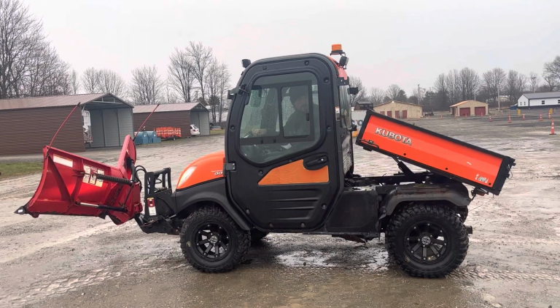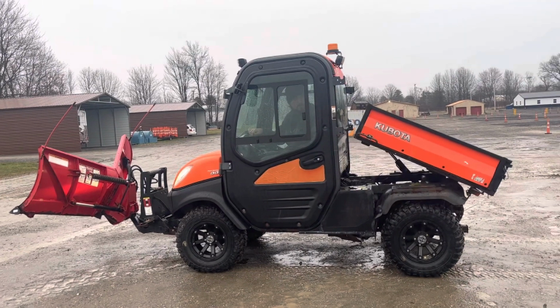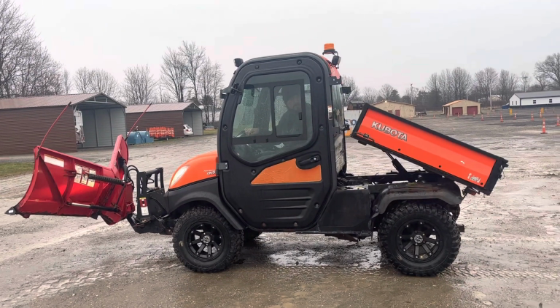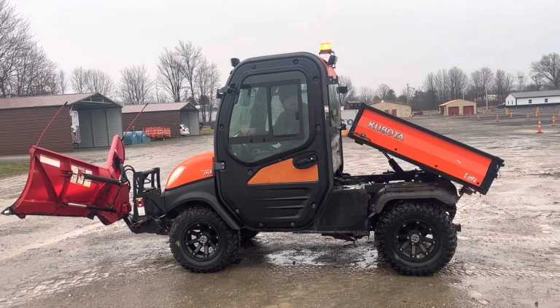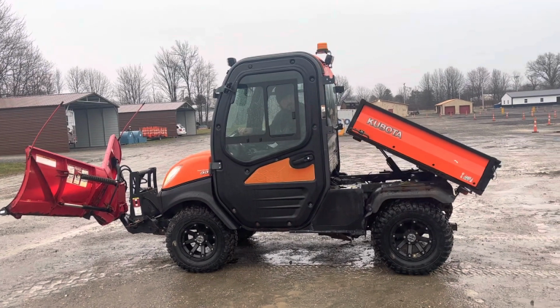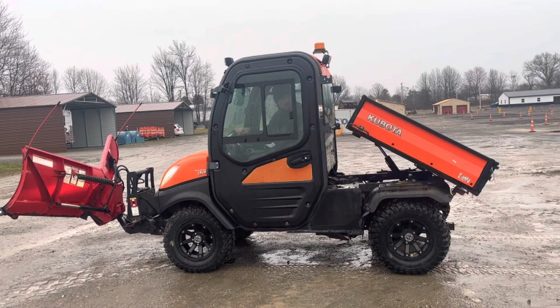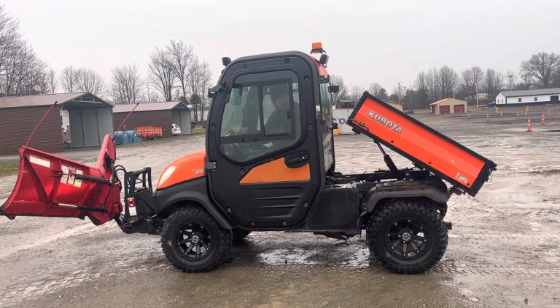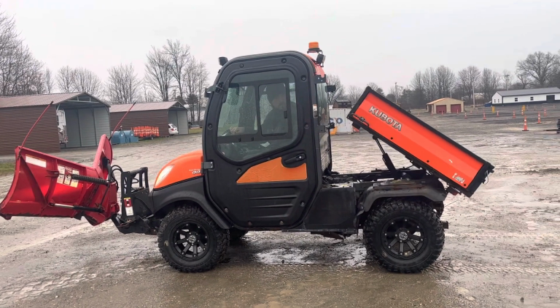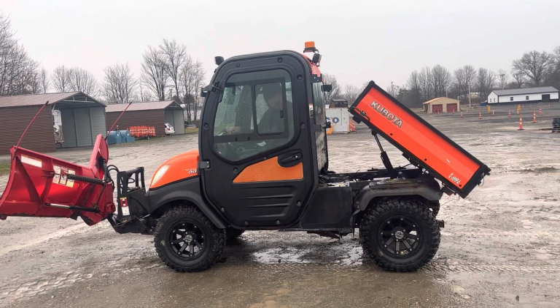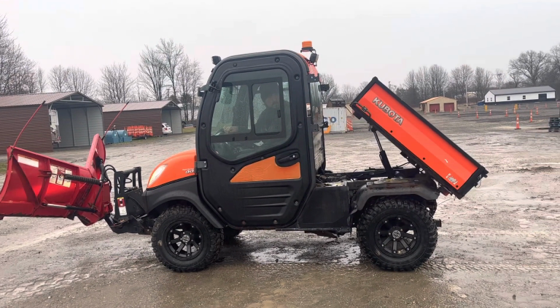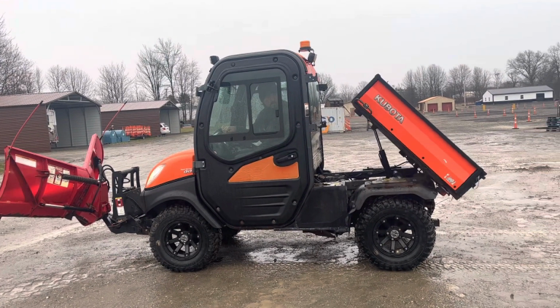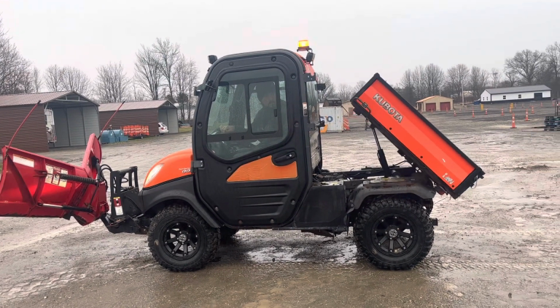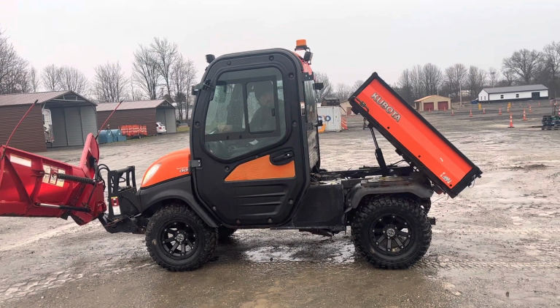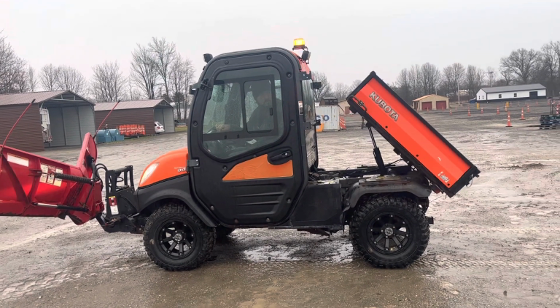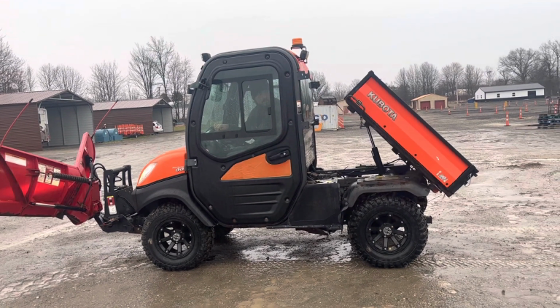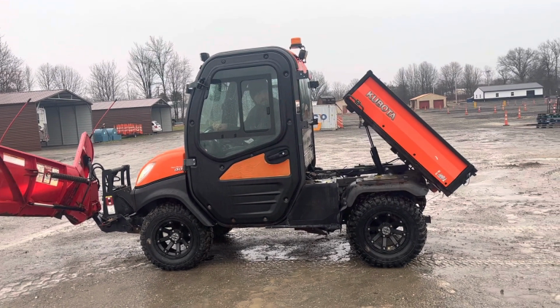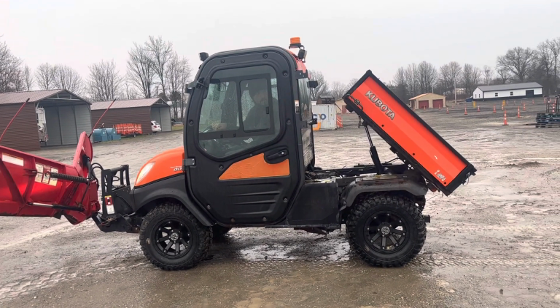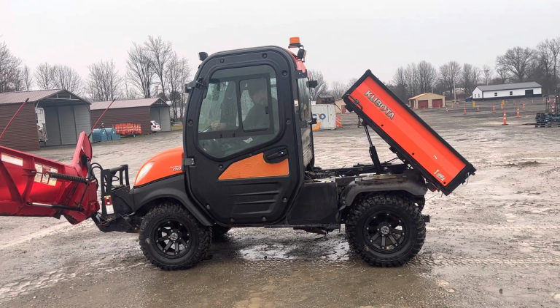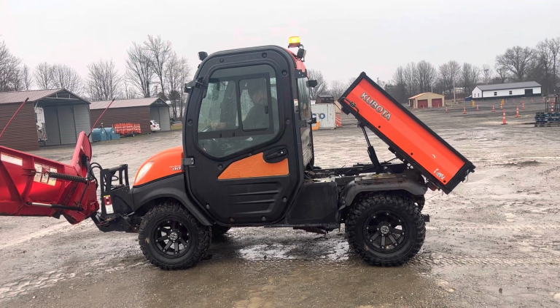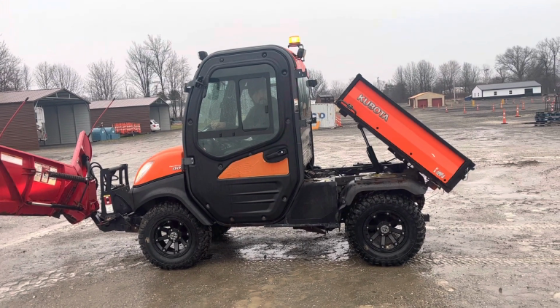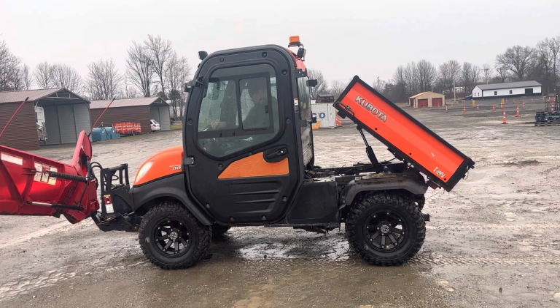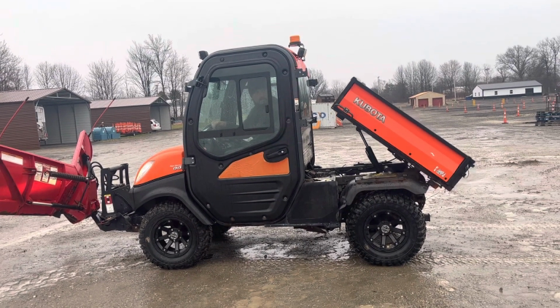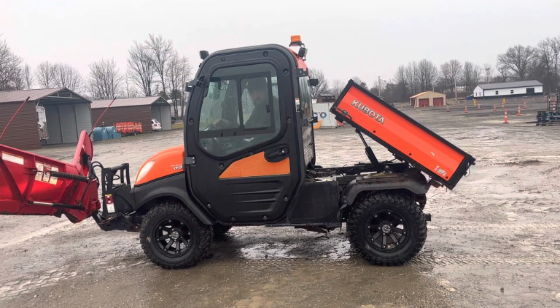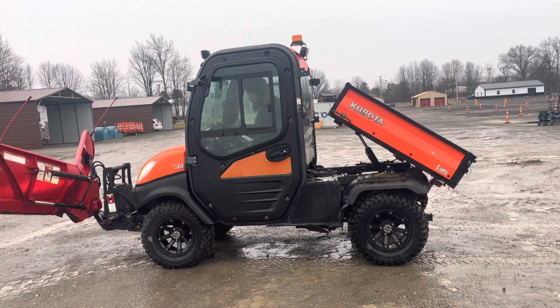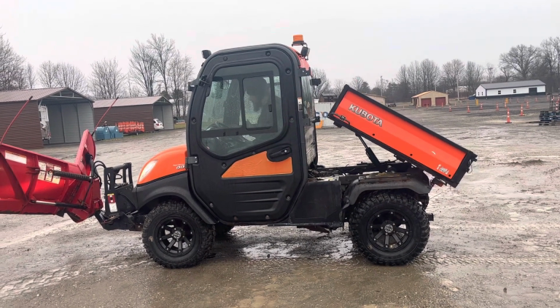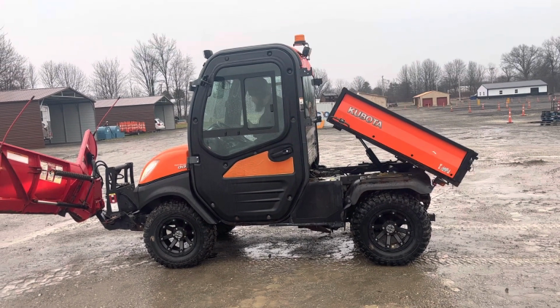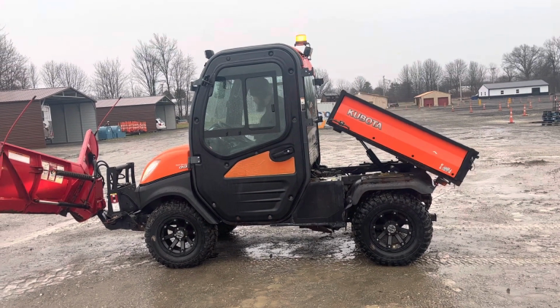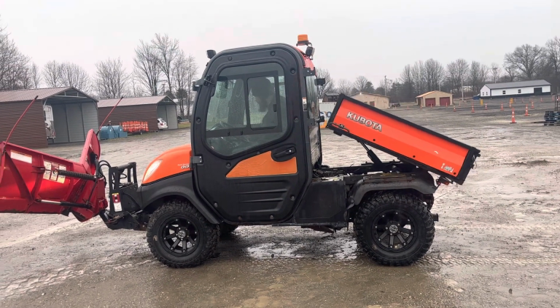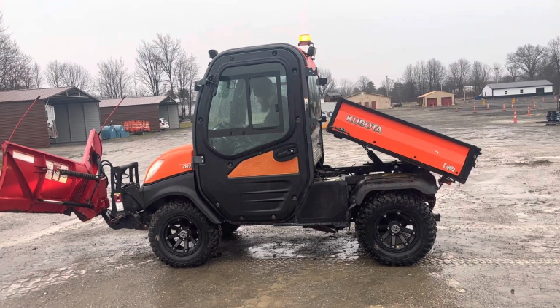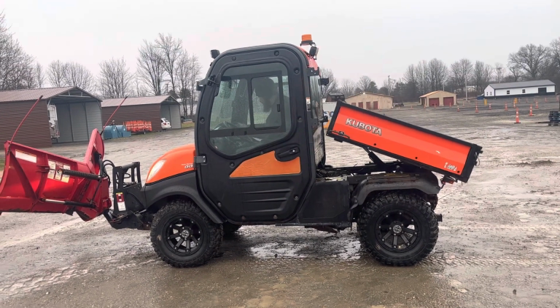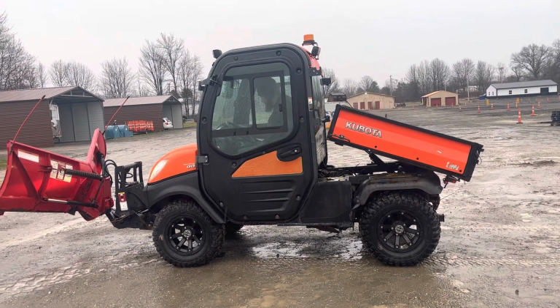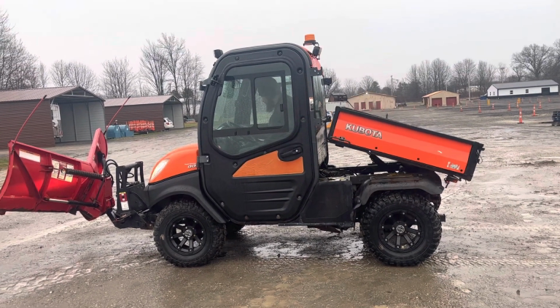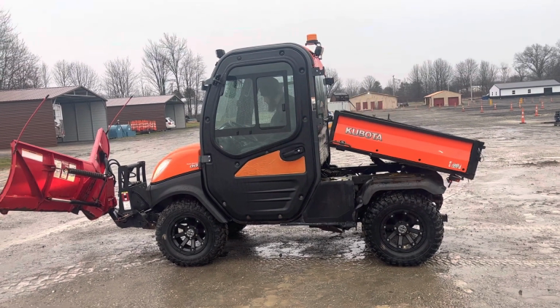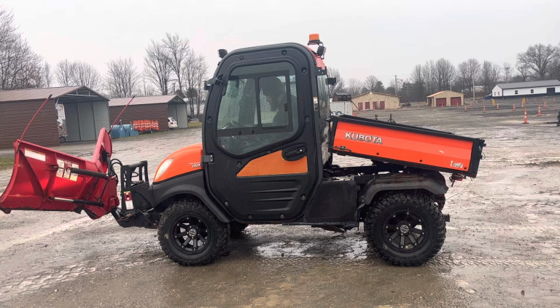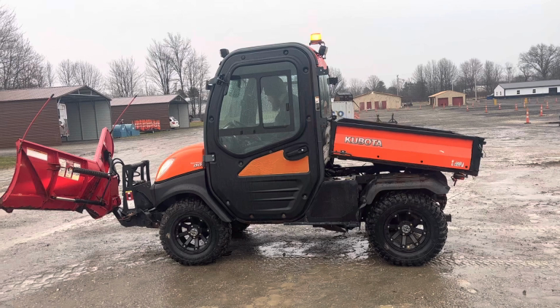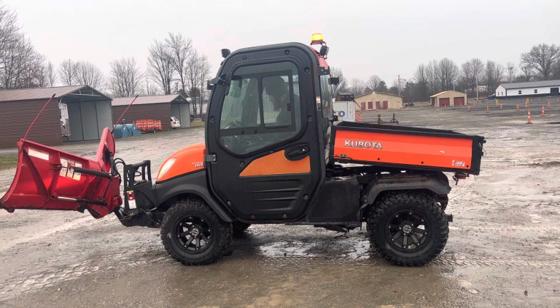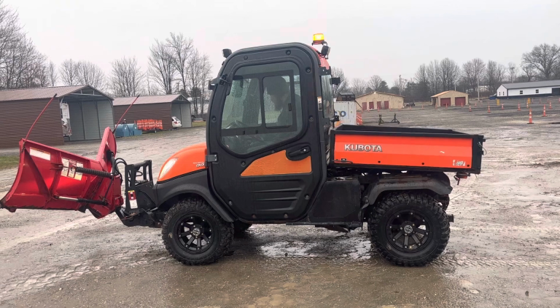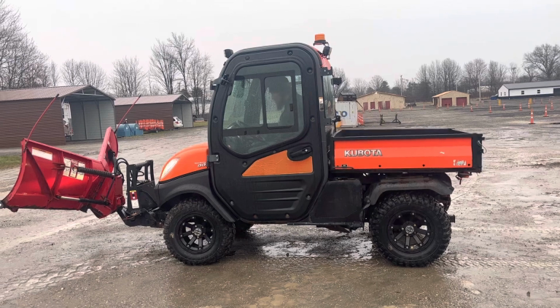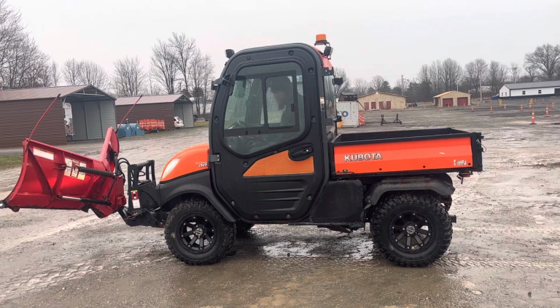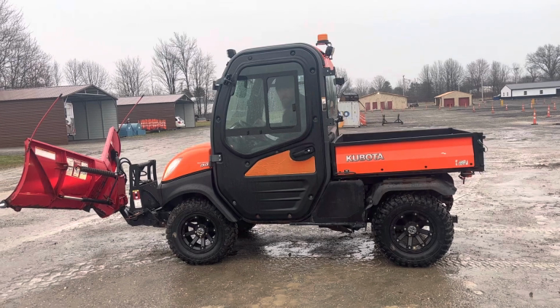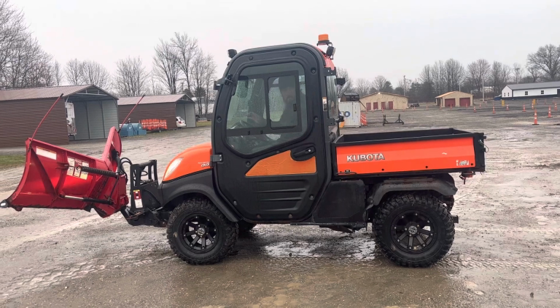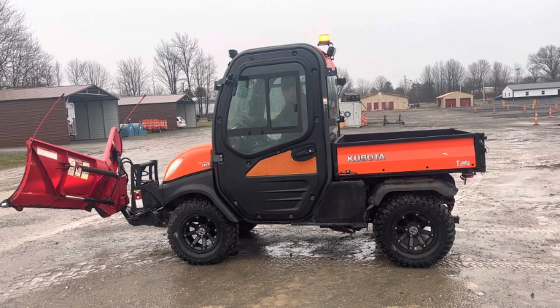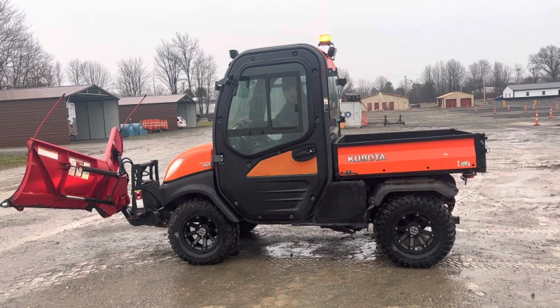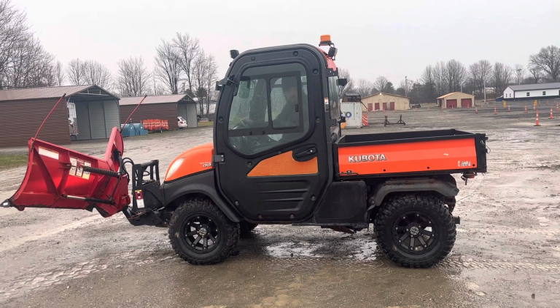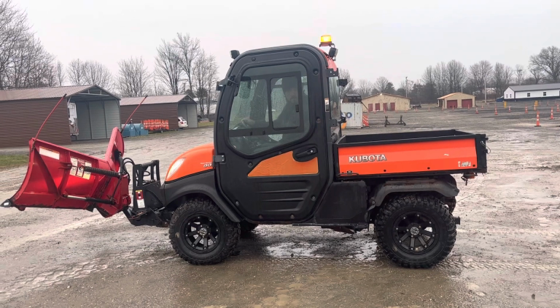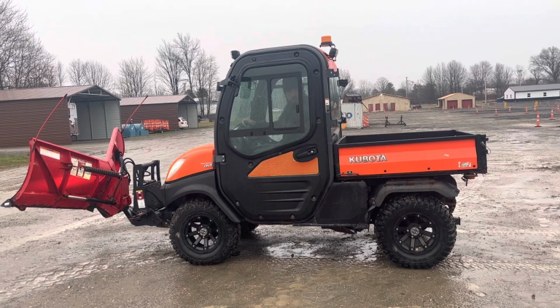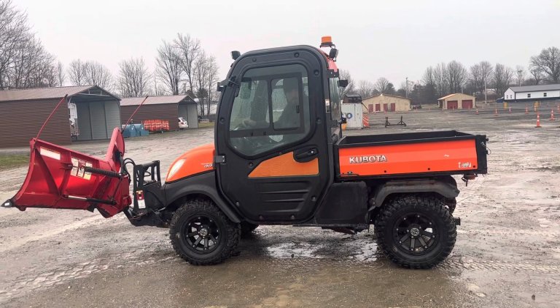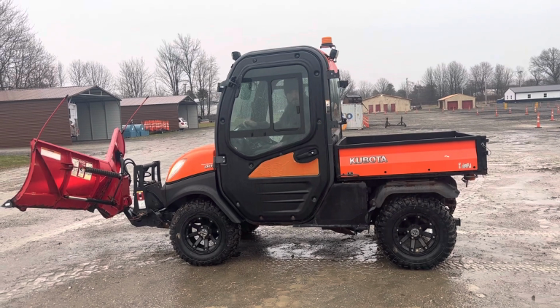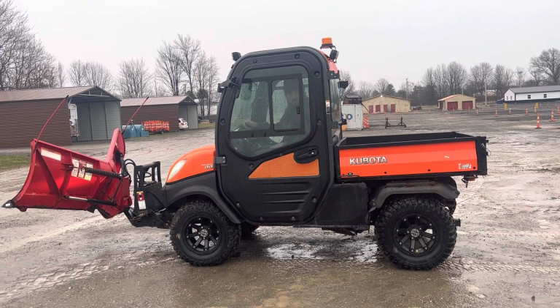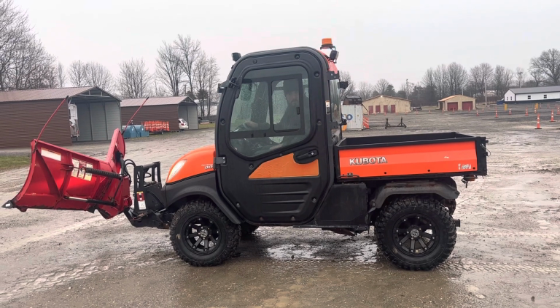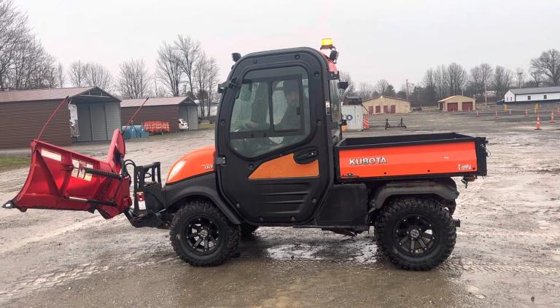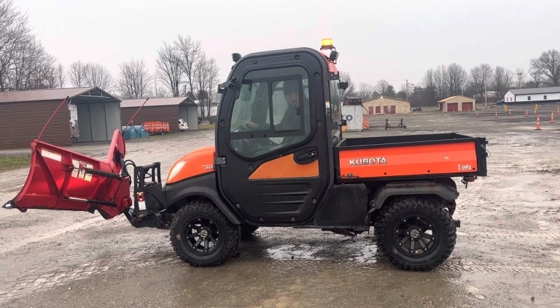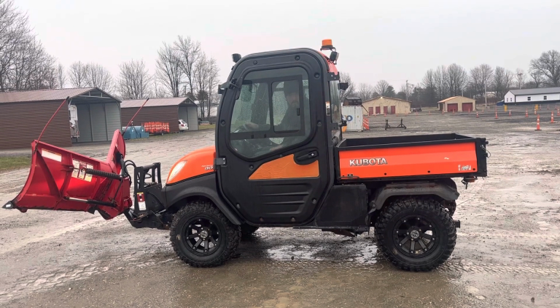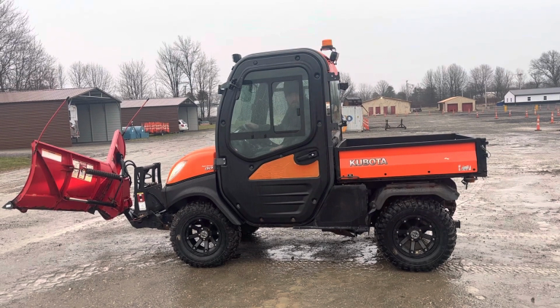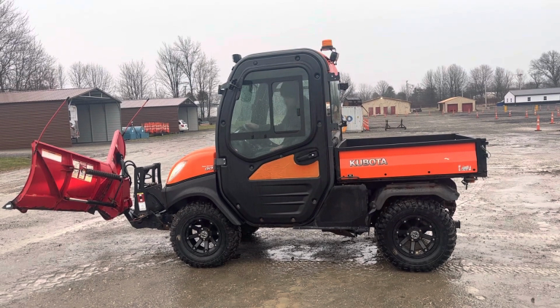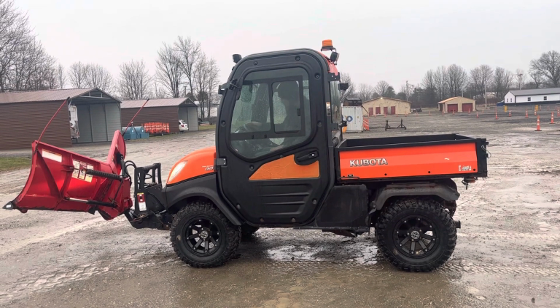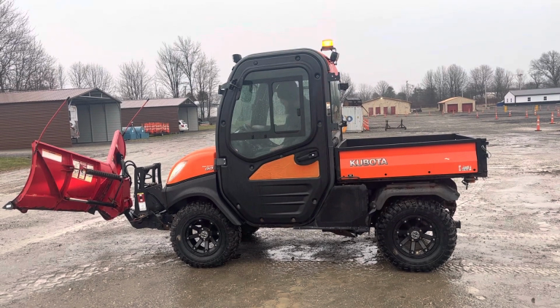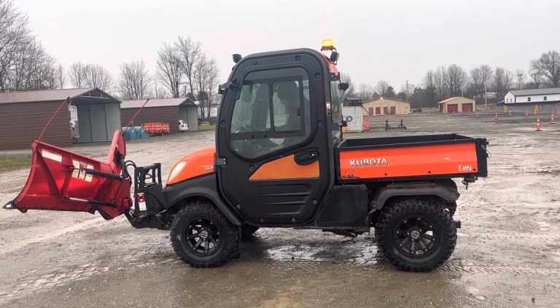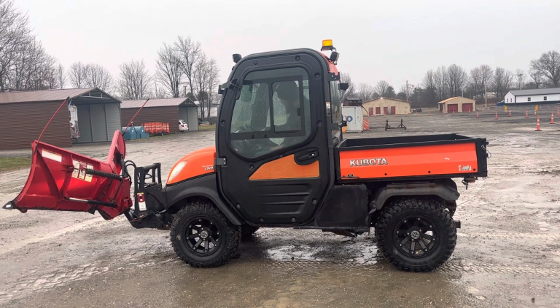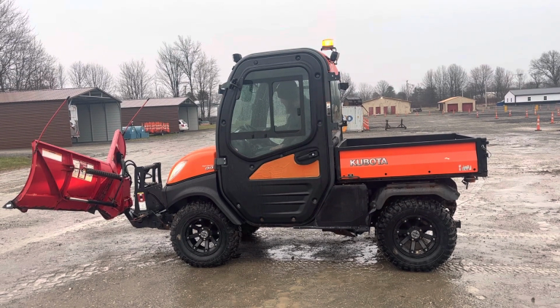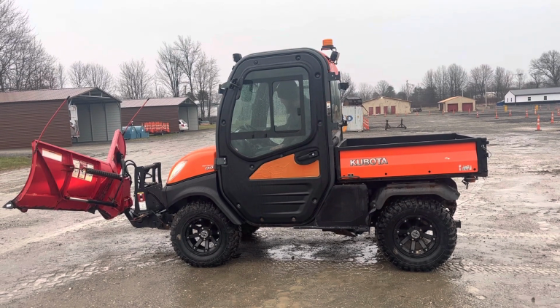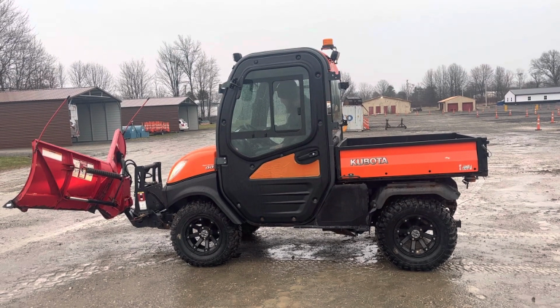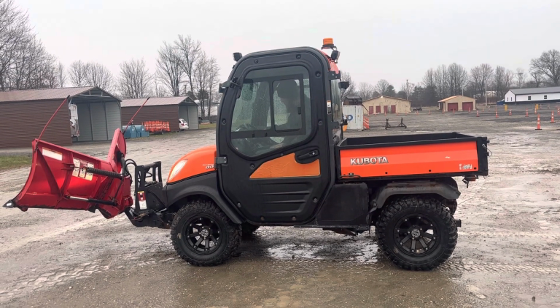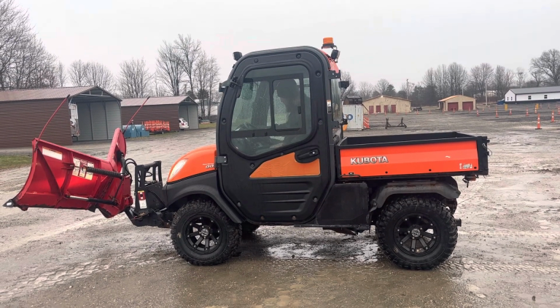There's the dump bed. We drove it all around the yard and it seems to run and move real nice.